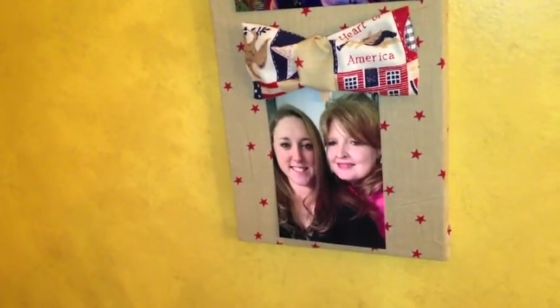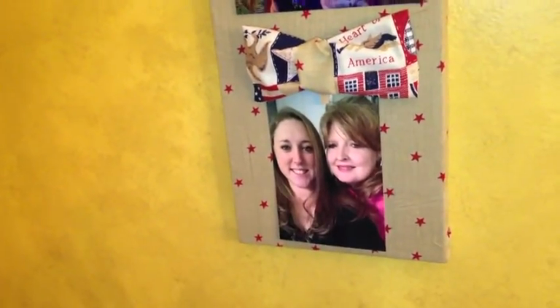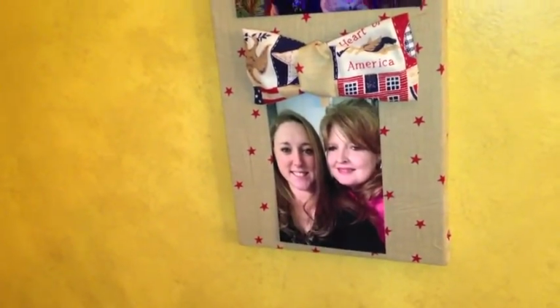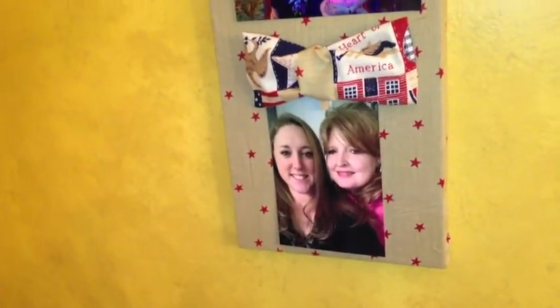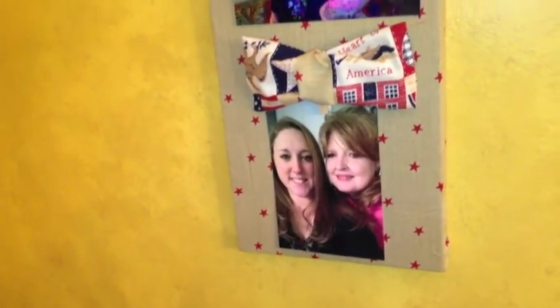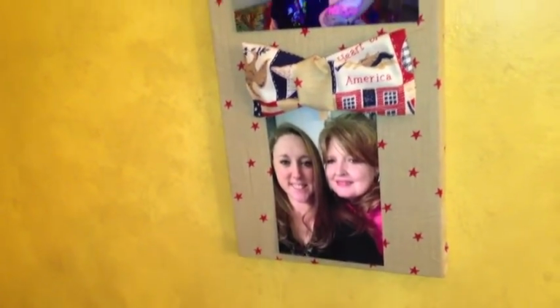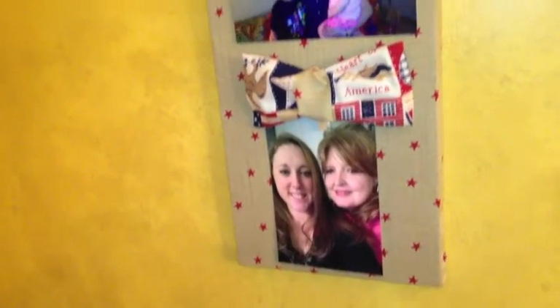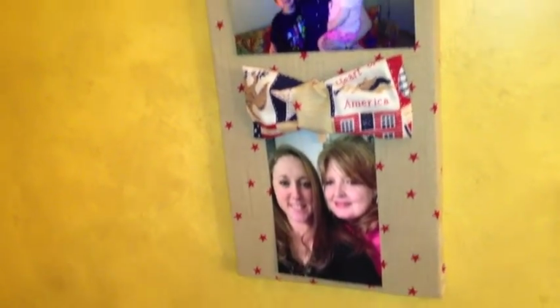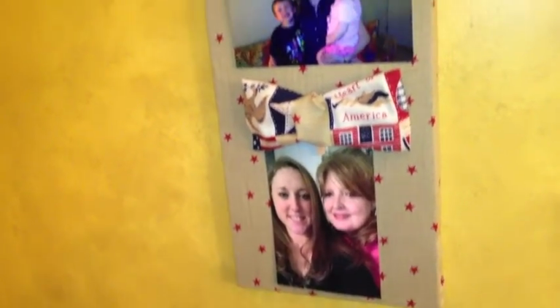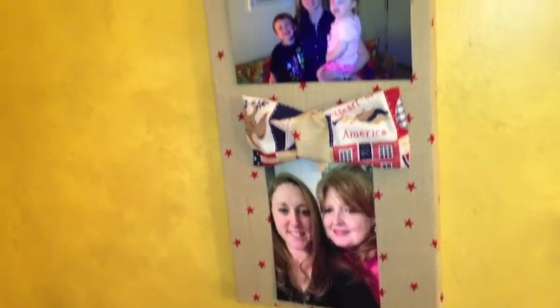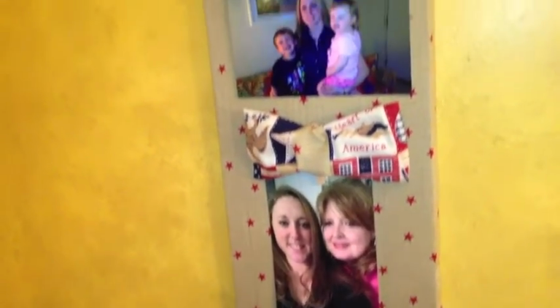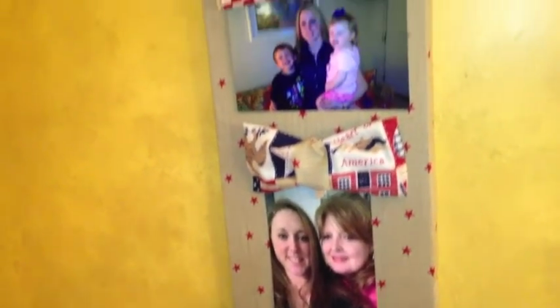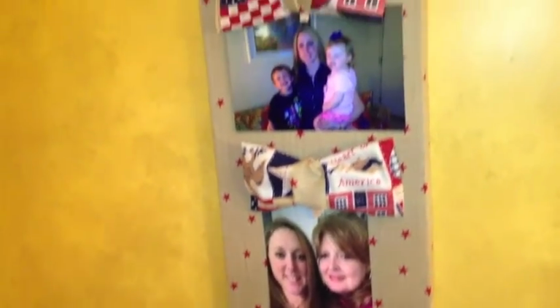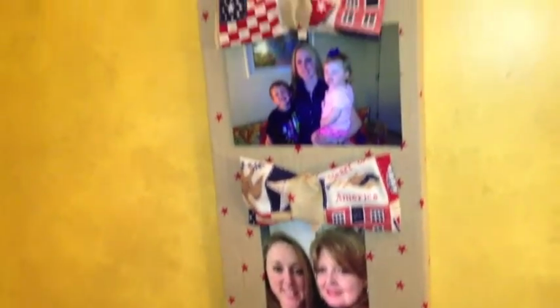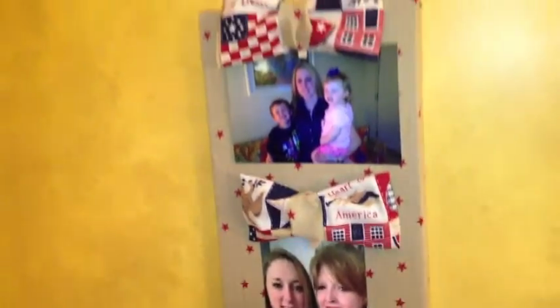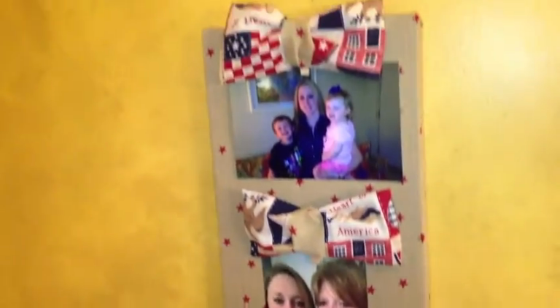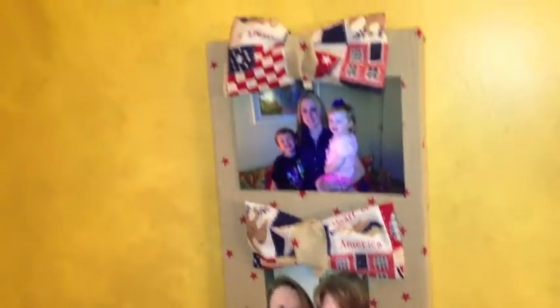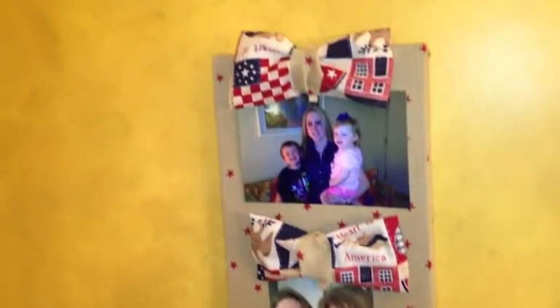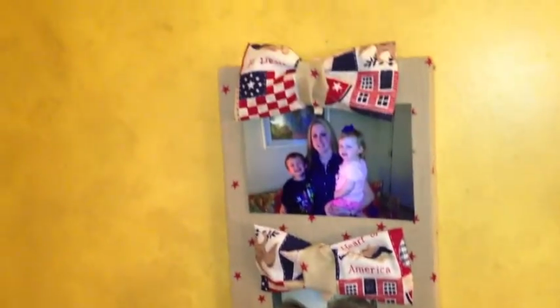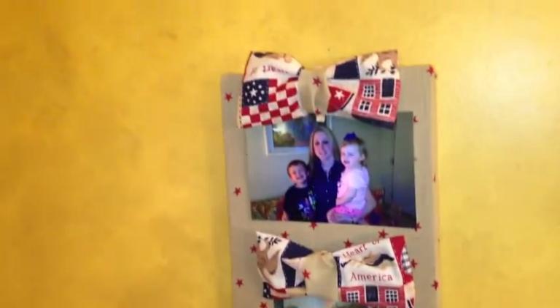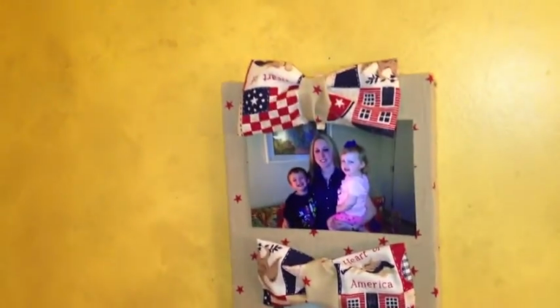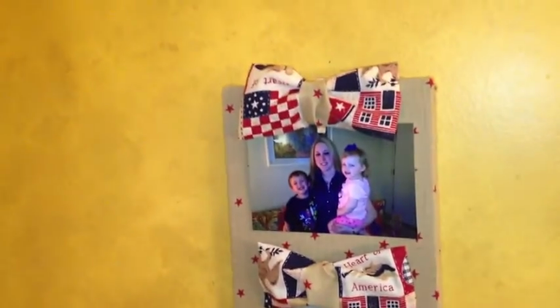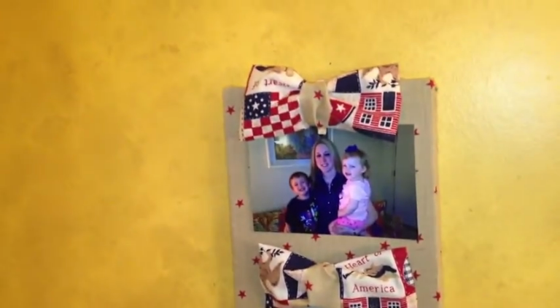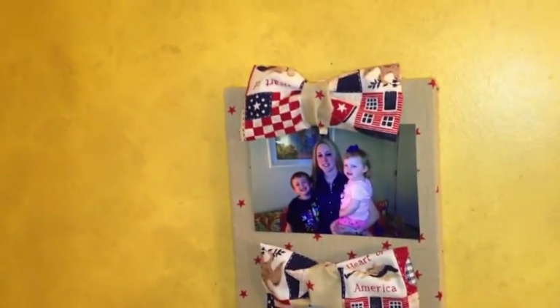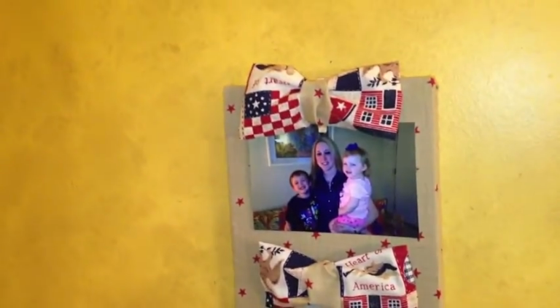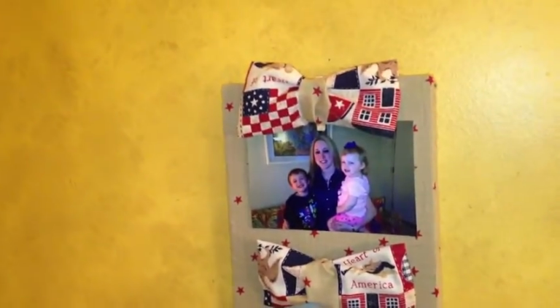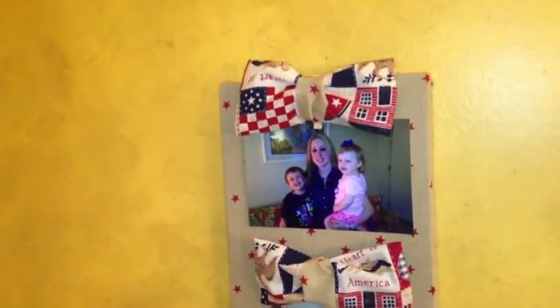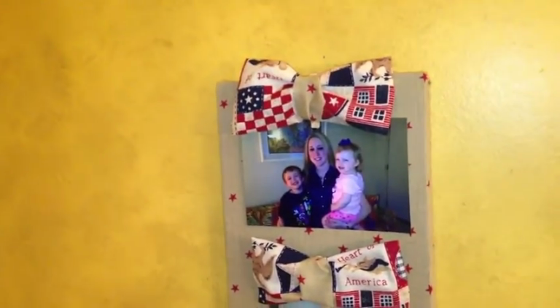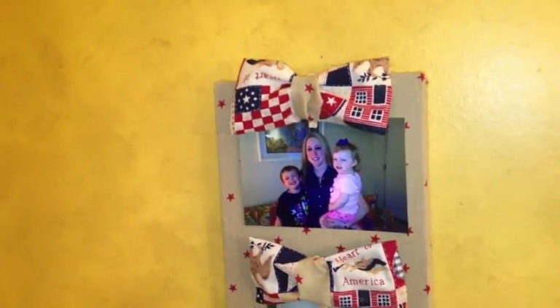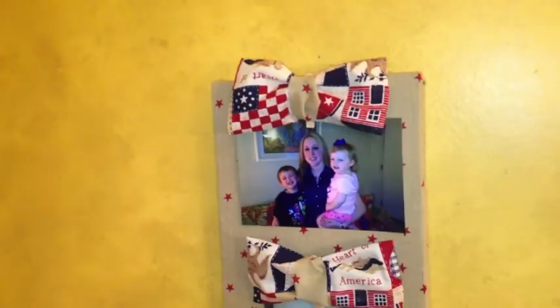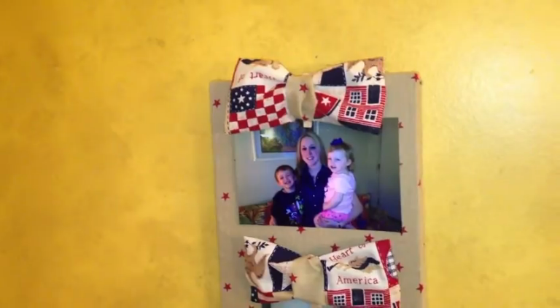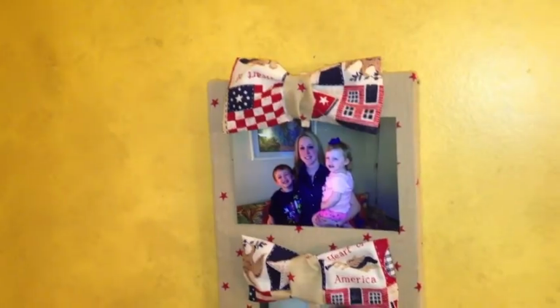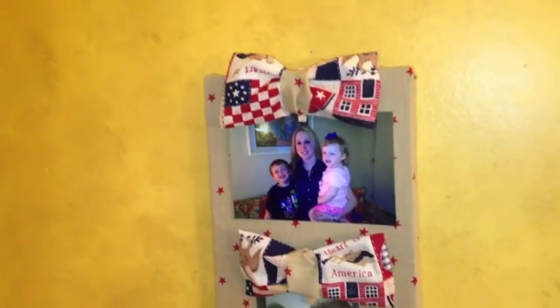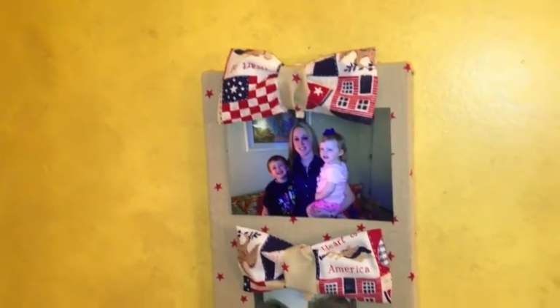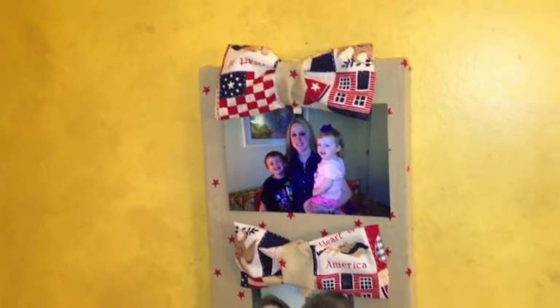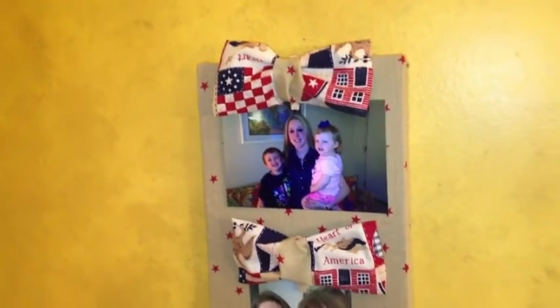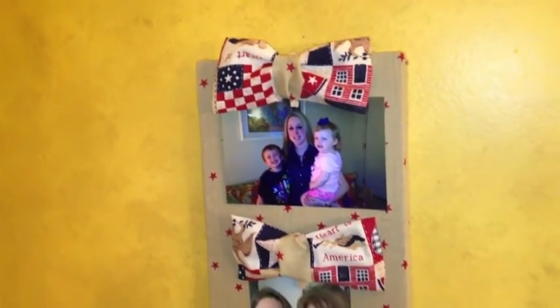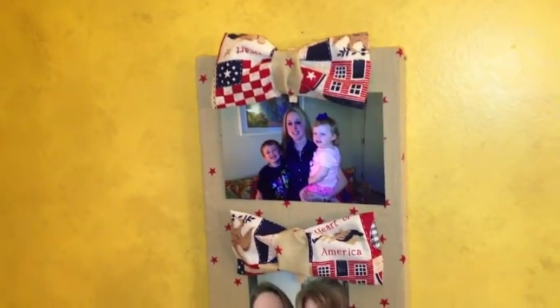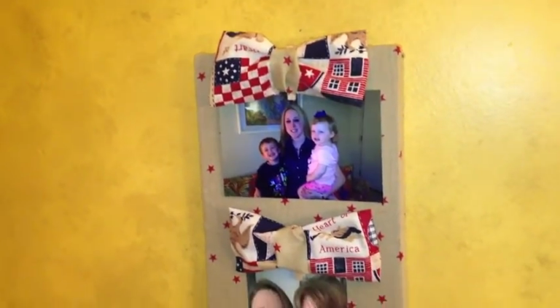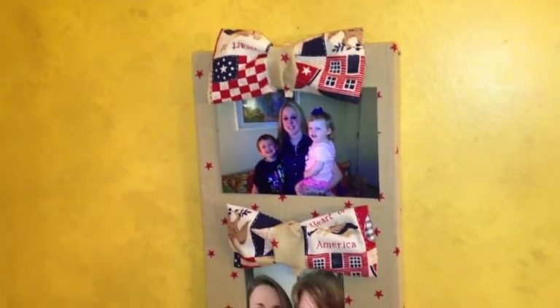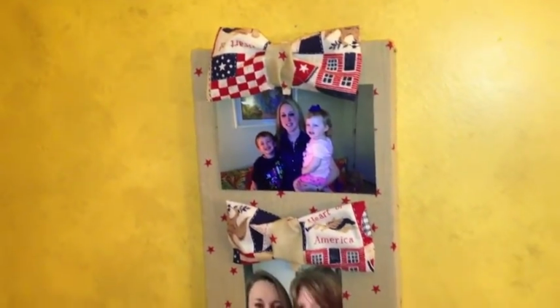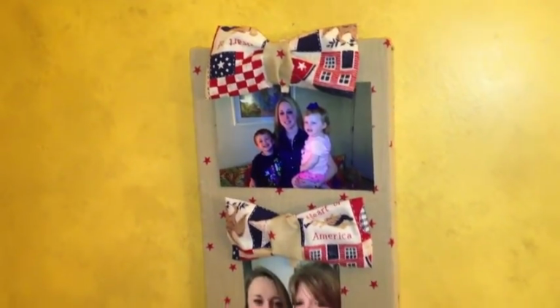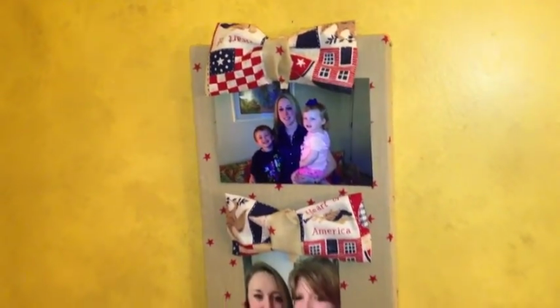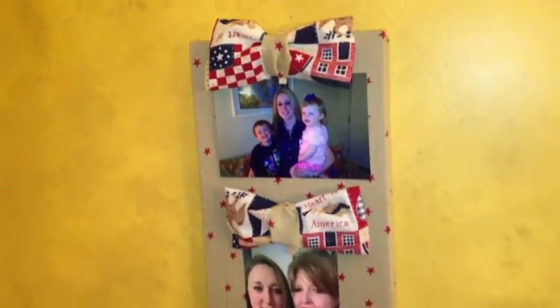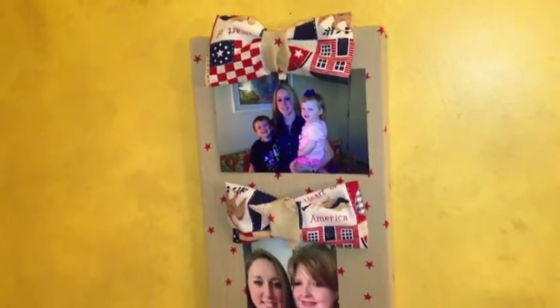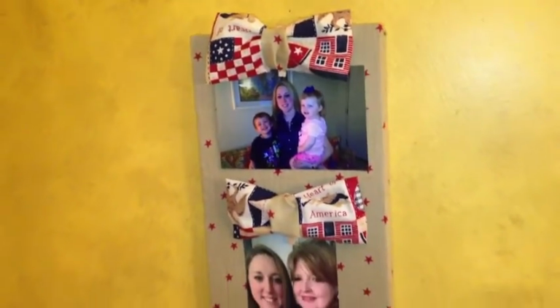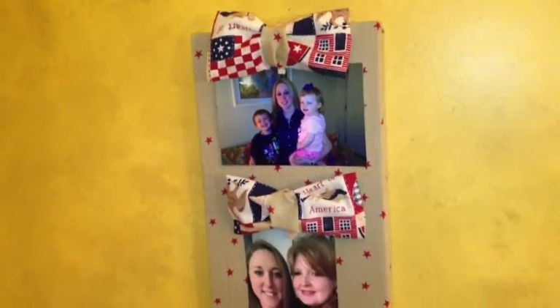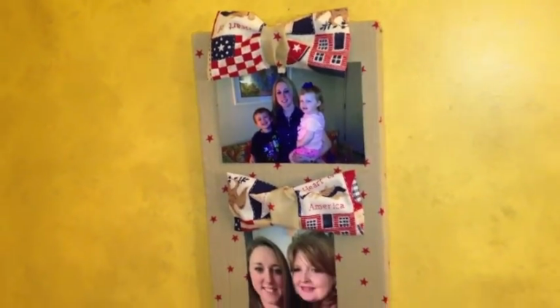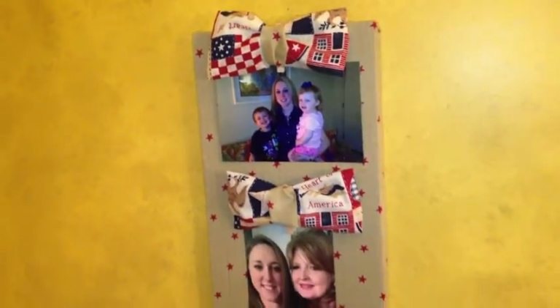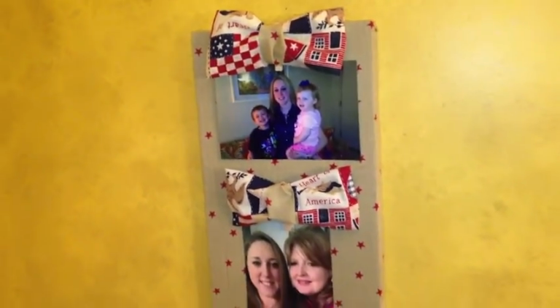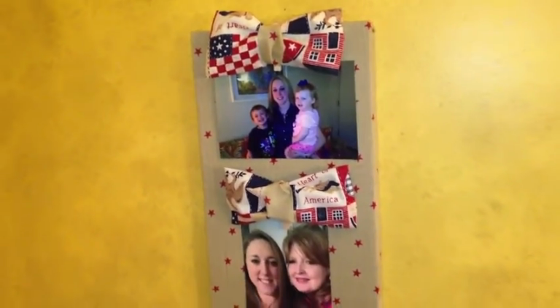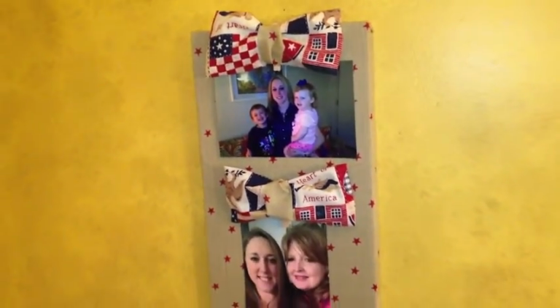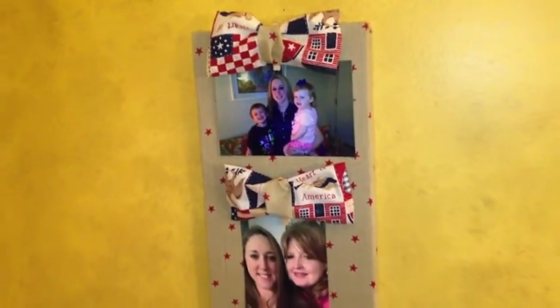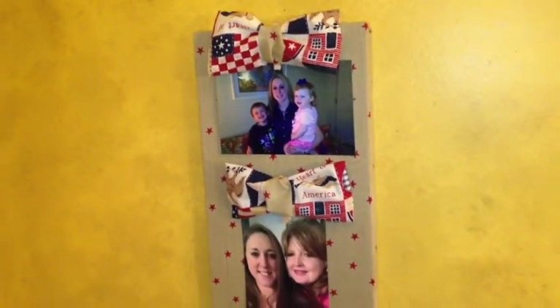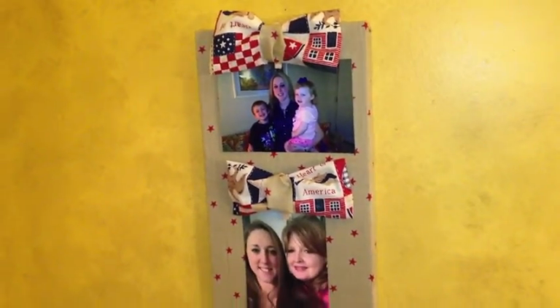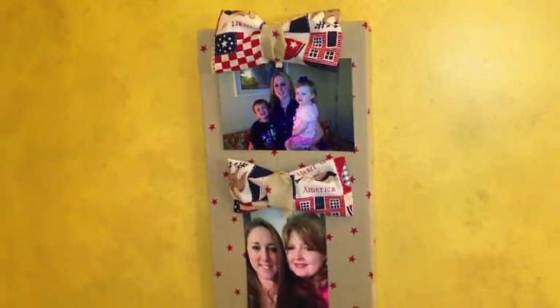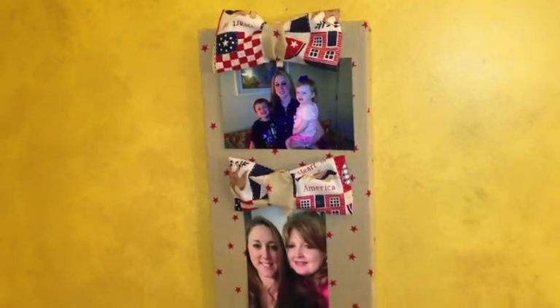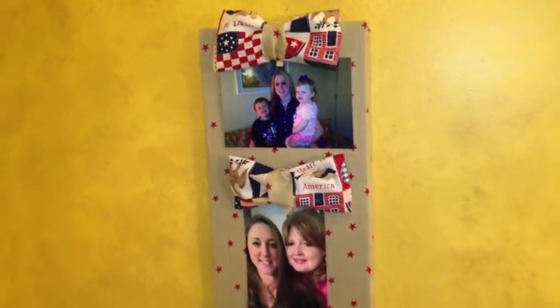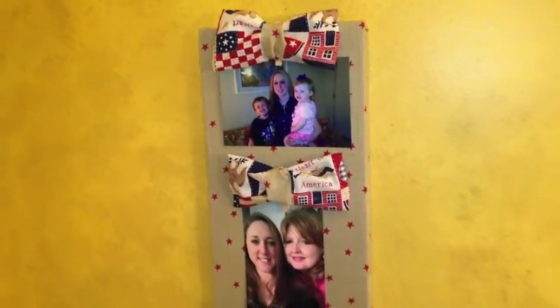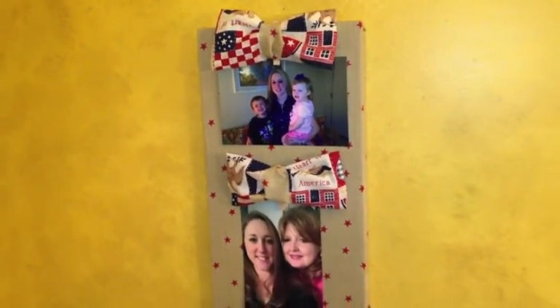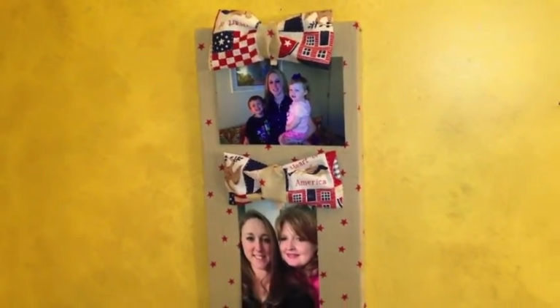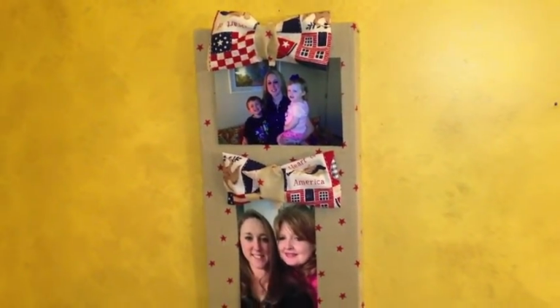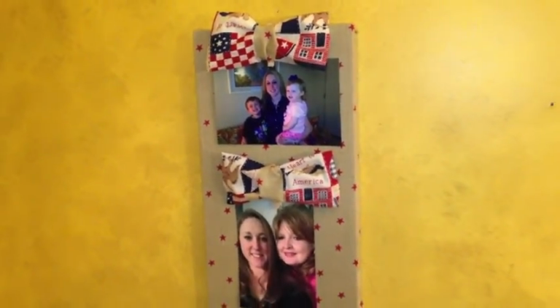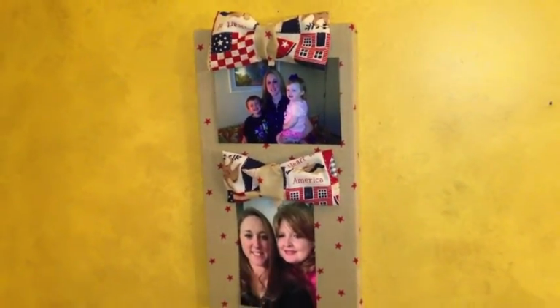I just think this is a really cute trash-to-treasure project. Hope you enjoyed it. Thanks for watching. Bye-bye.